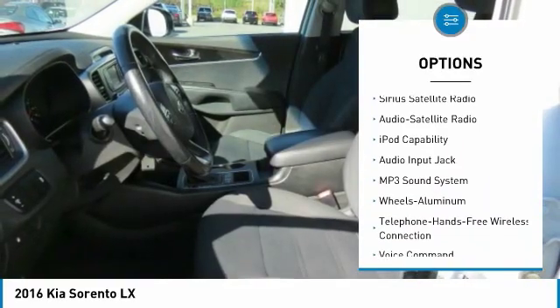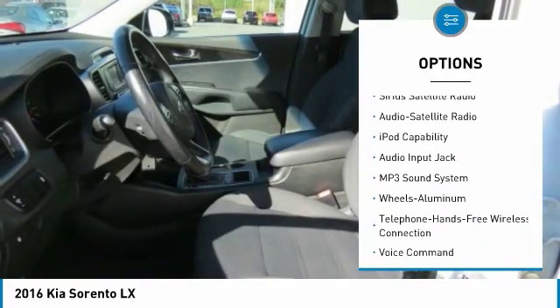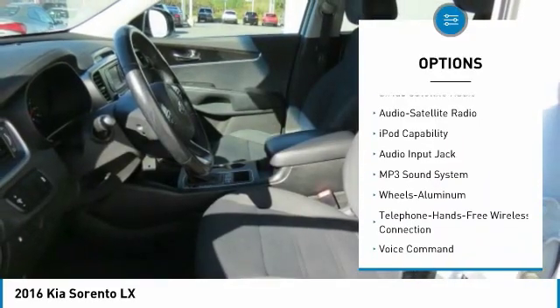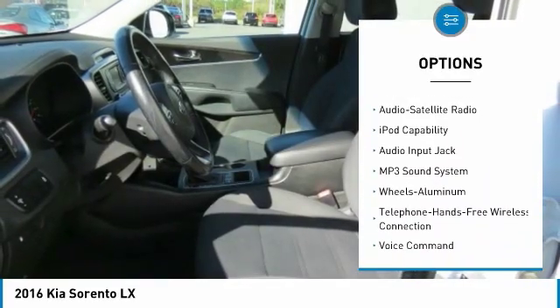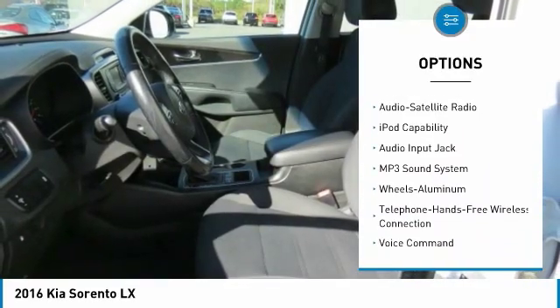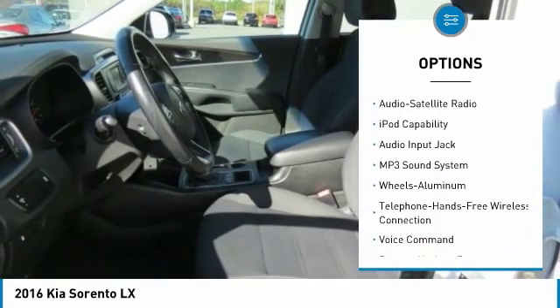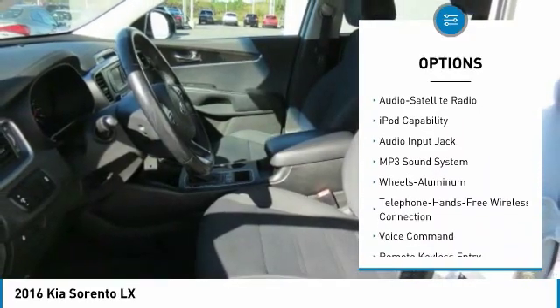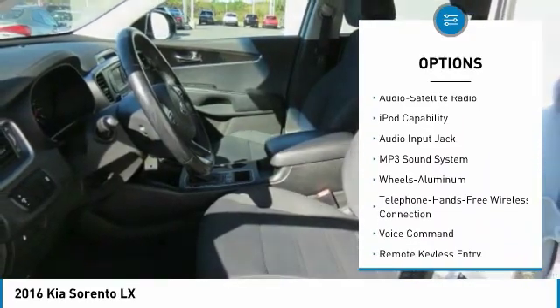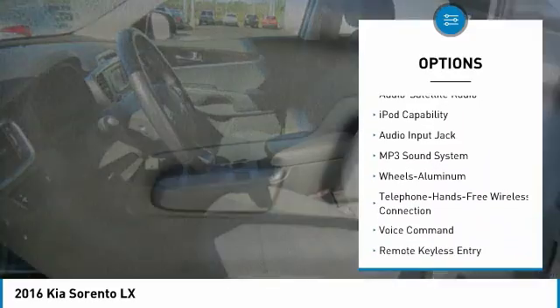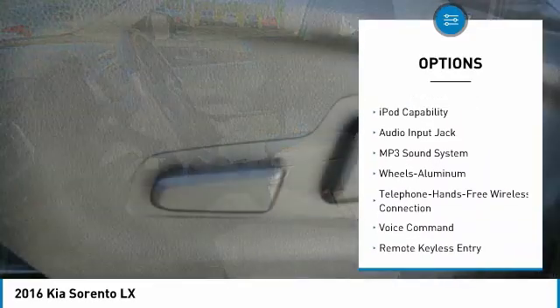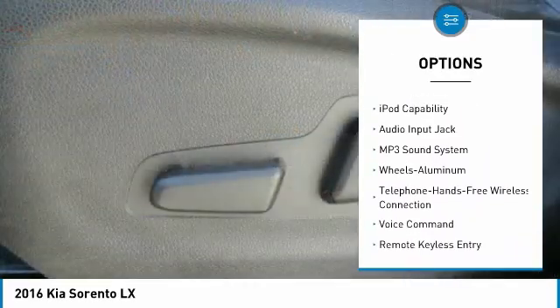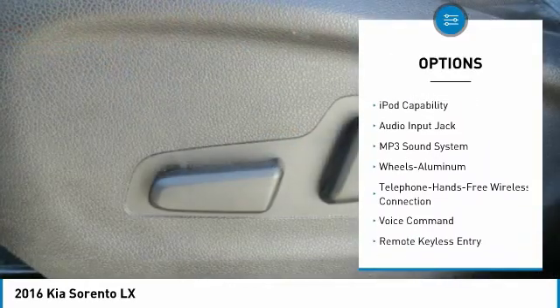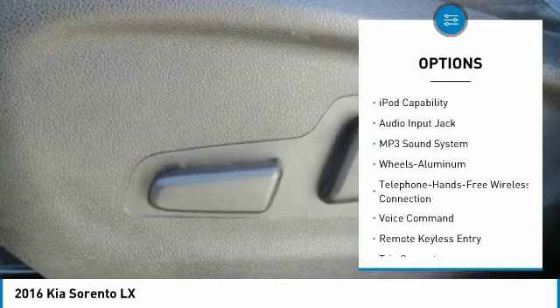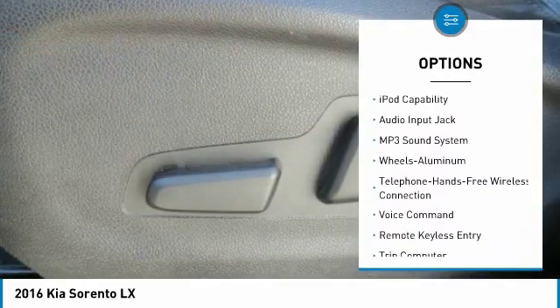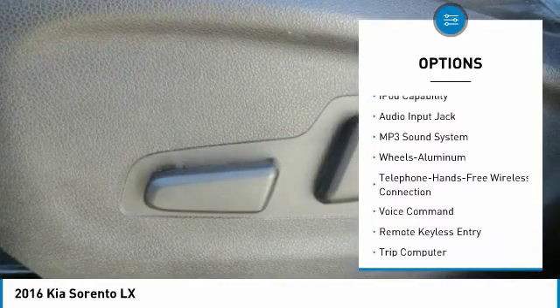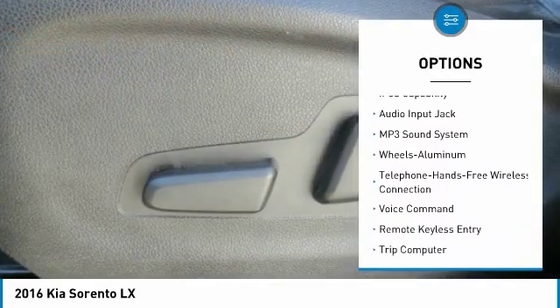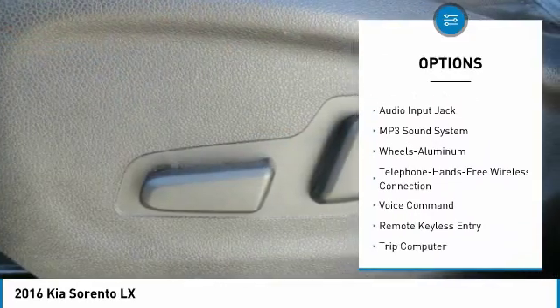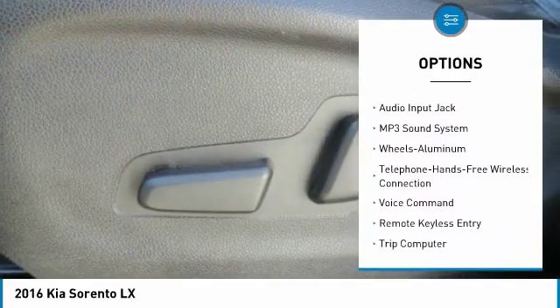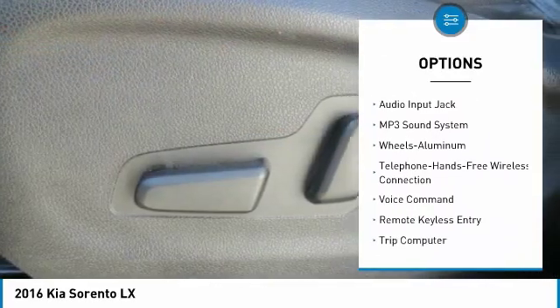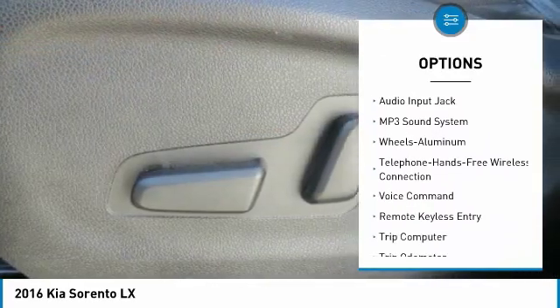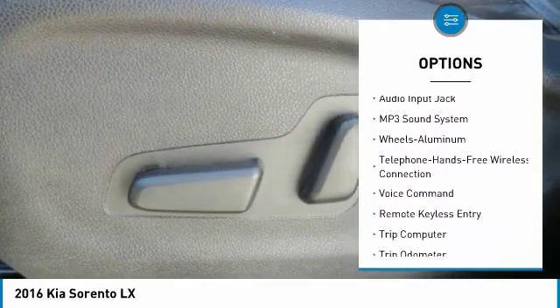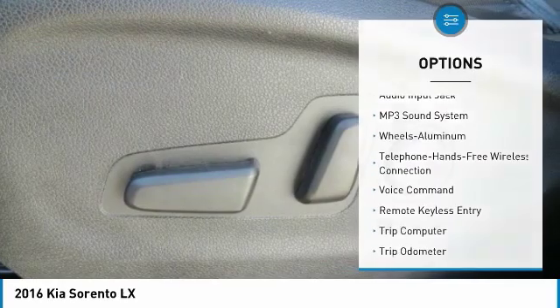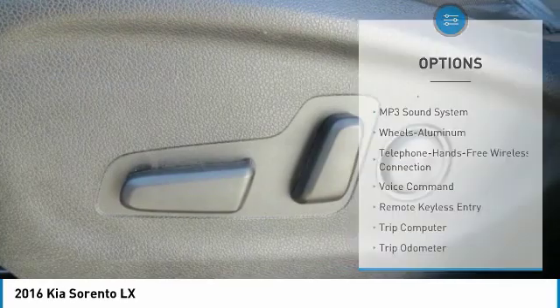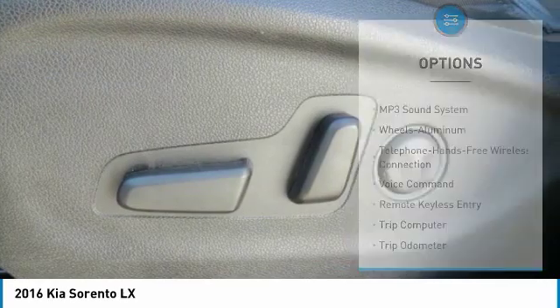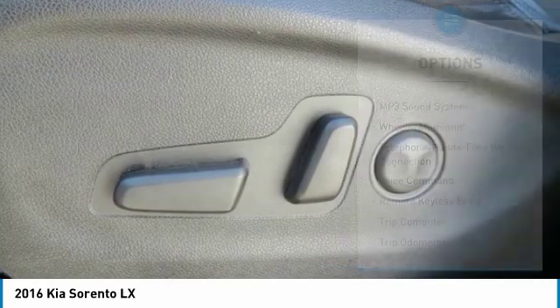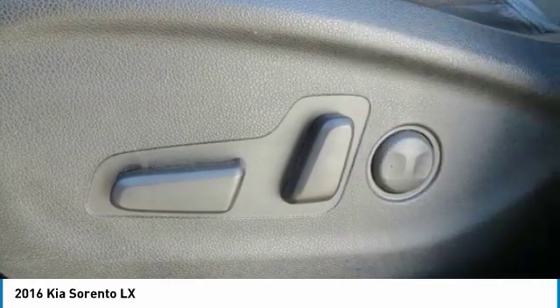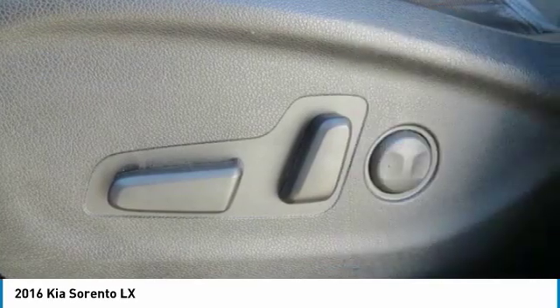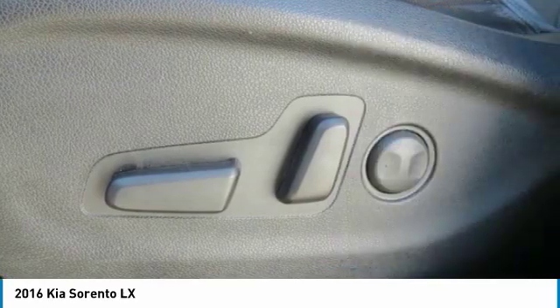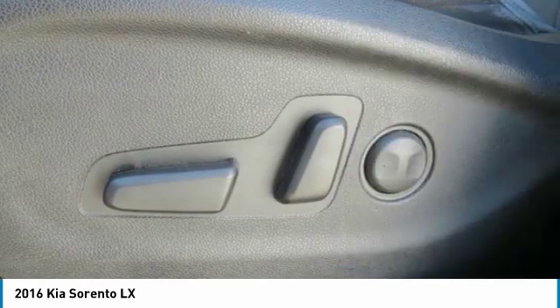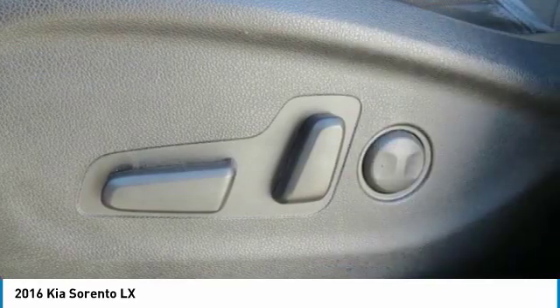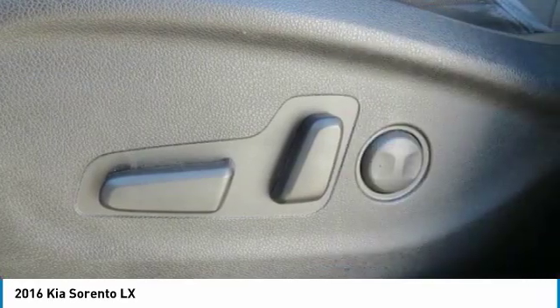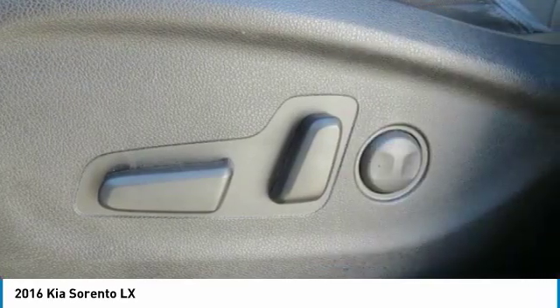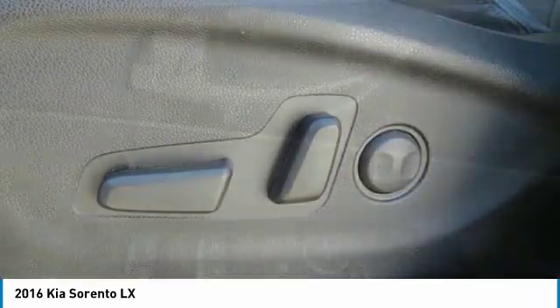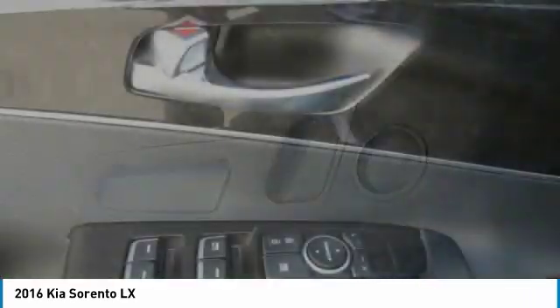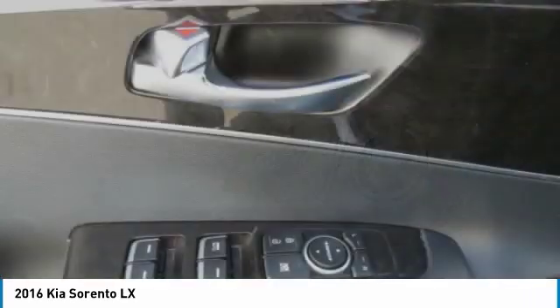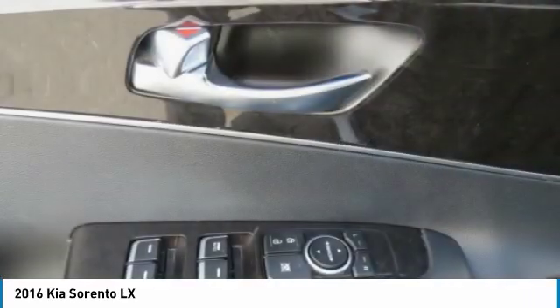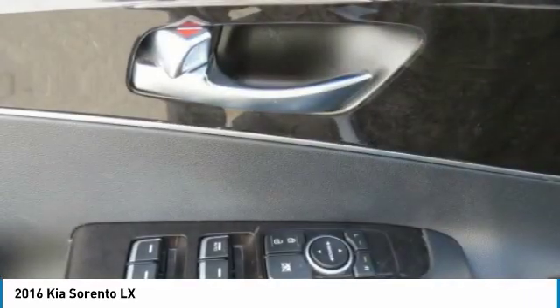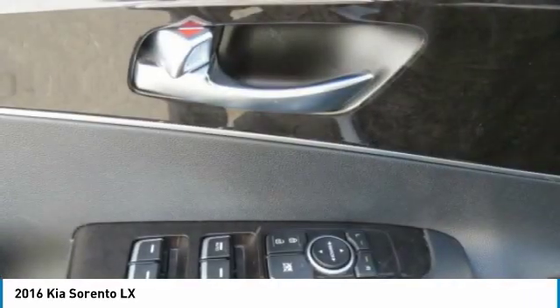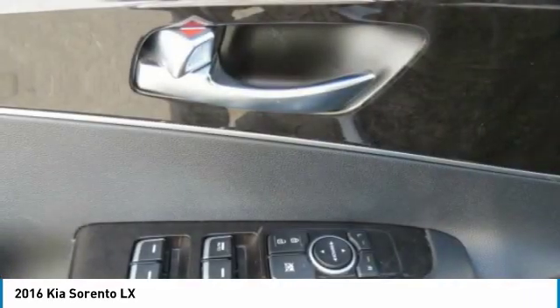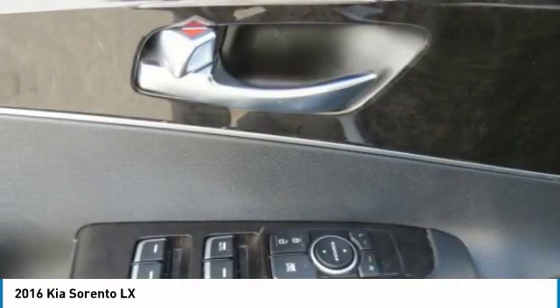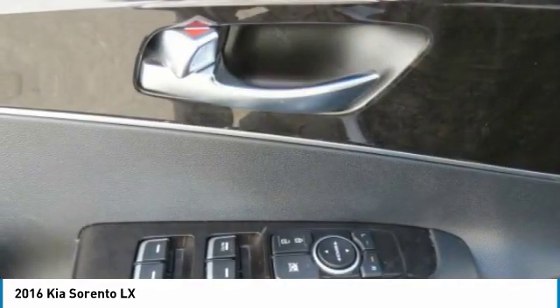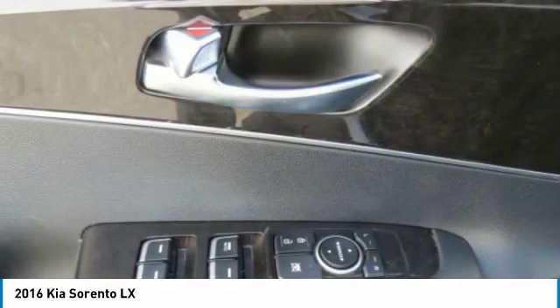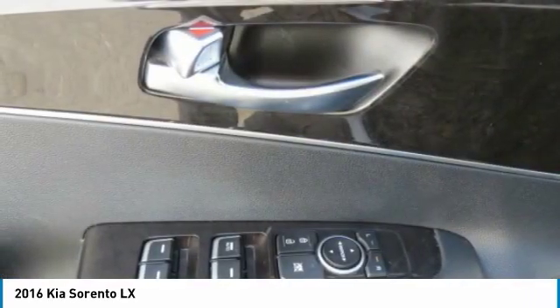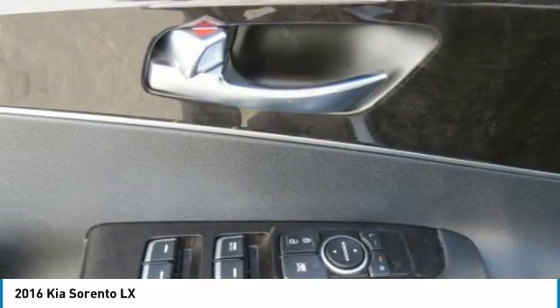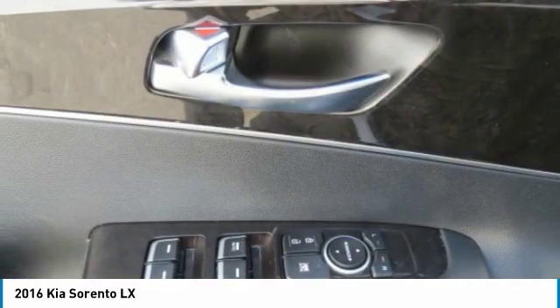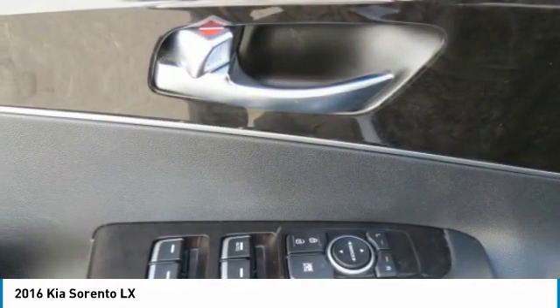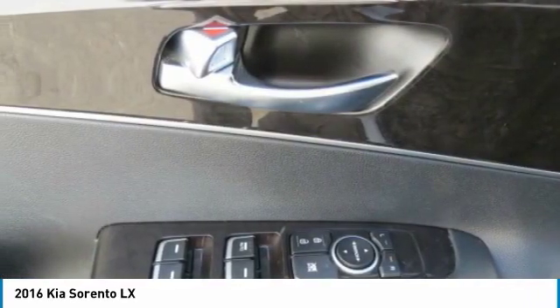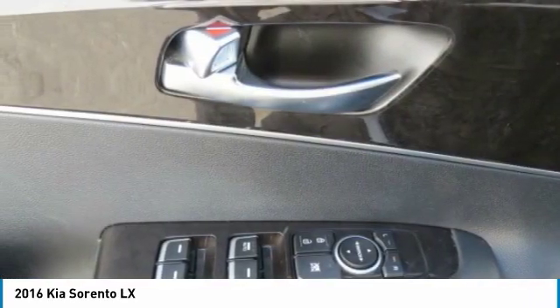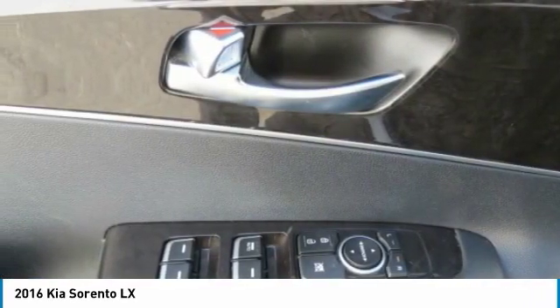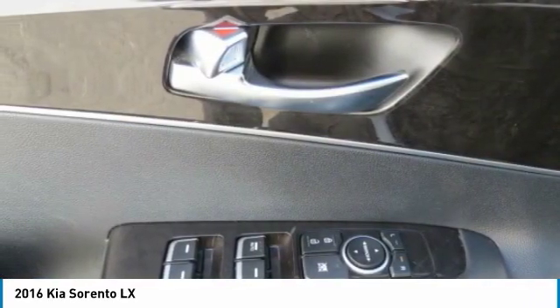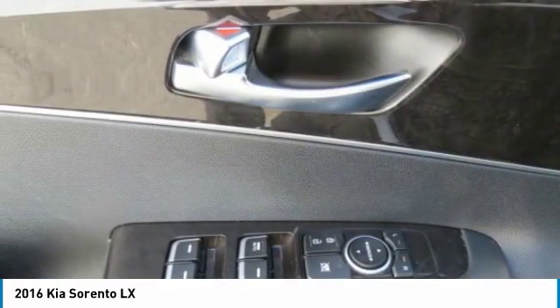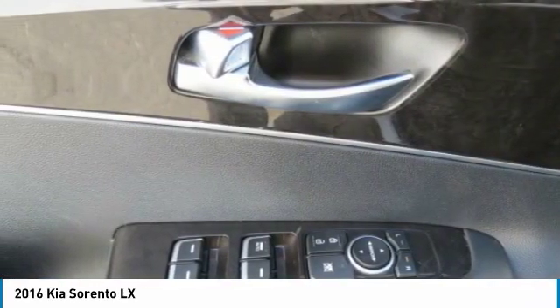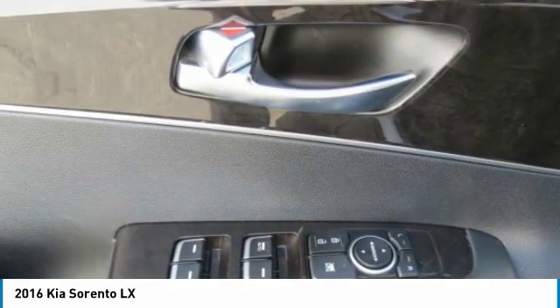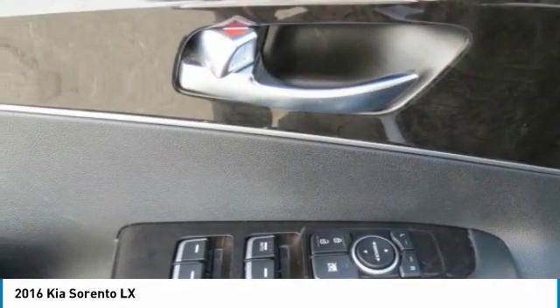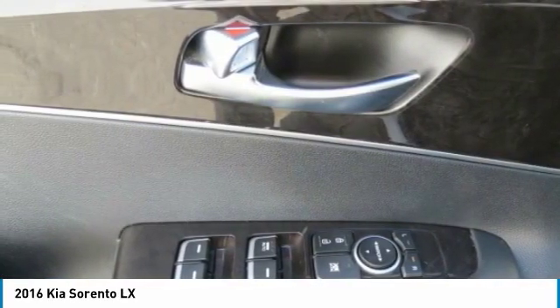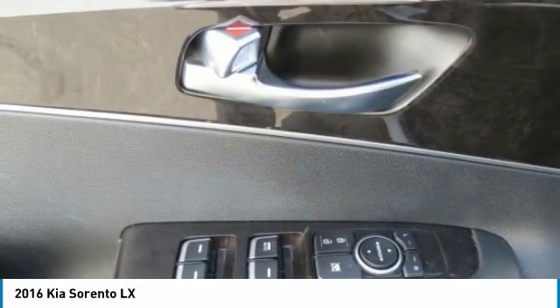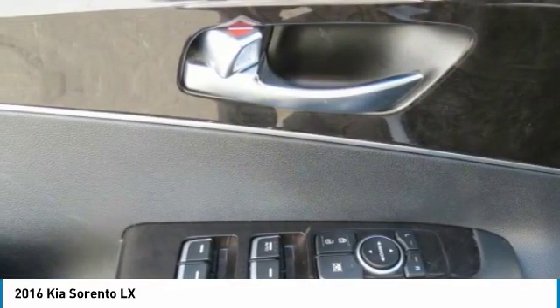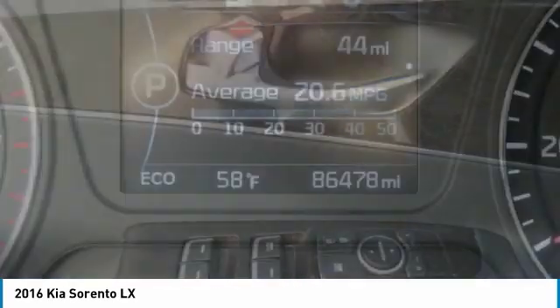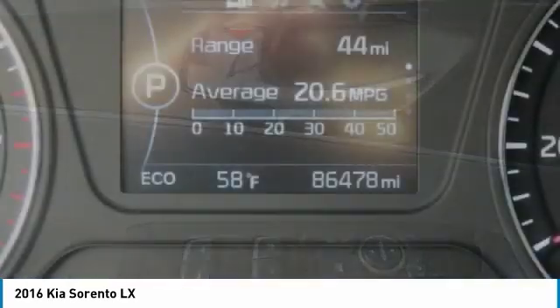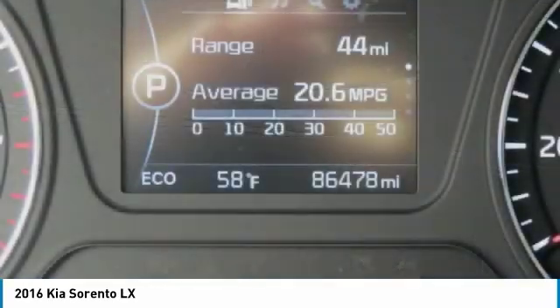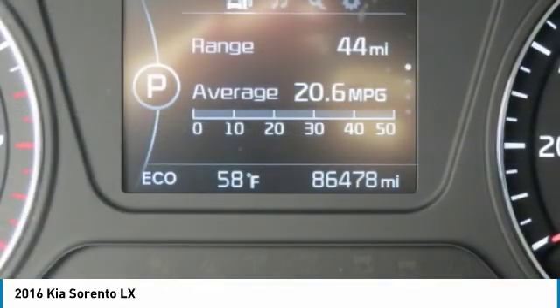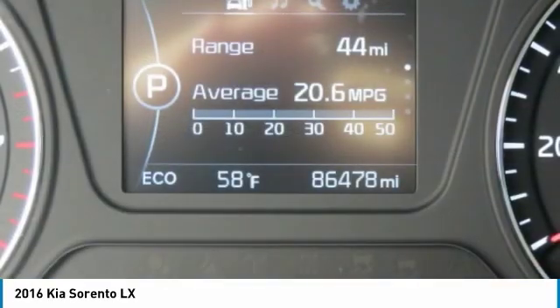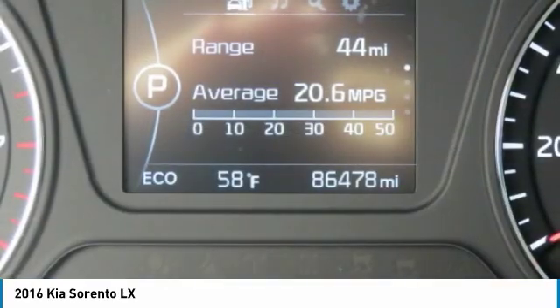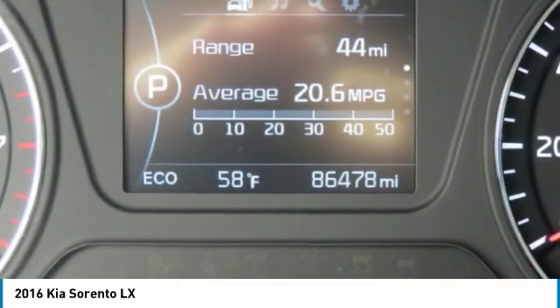Bluetooth wireless data link for hands-free phone, power steering, cruise control, aluminum wheels, auto headlight on-off.